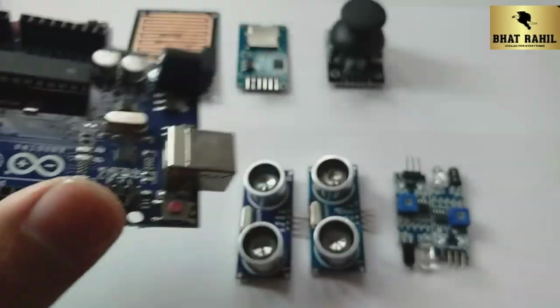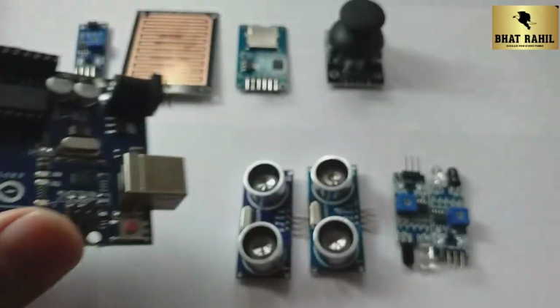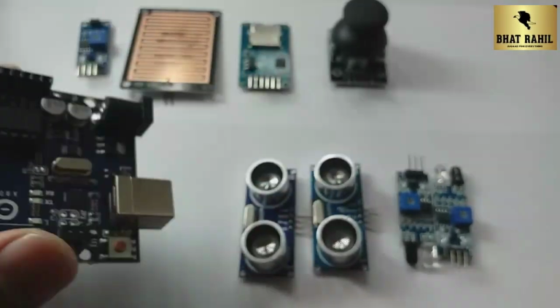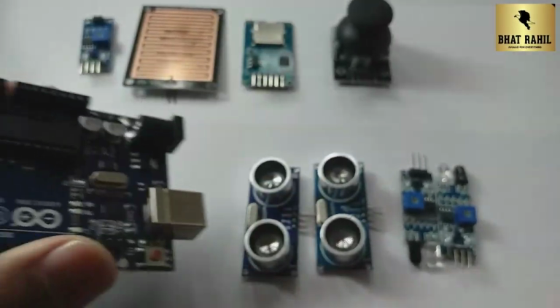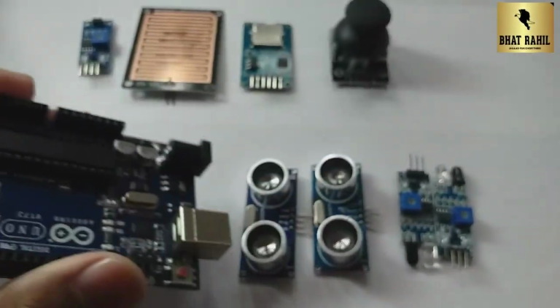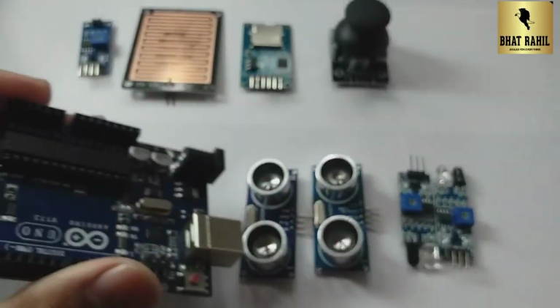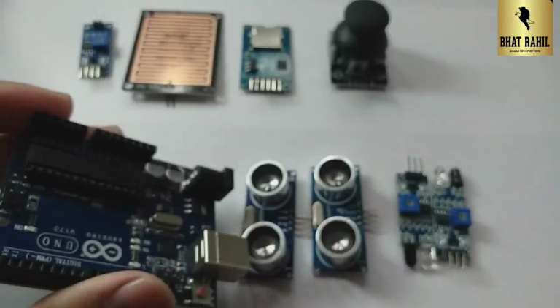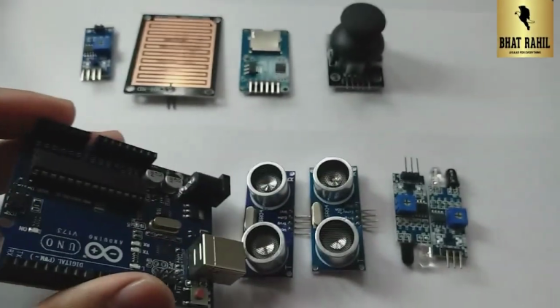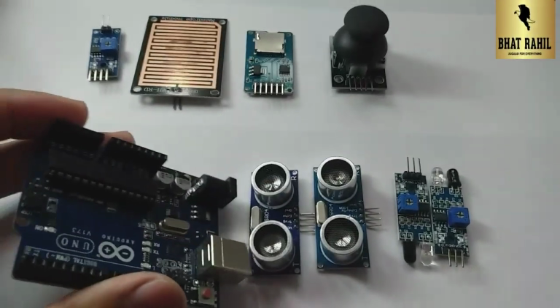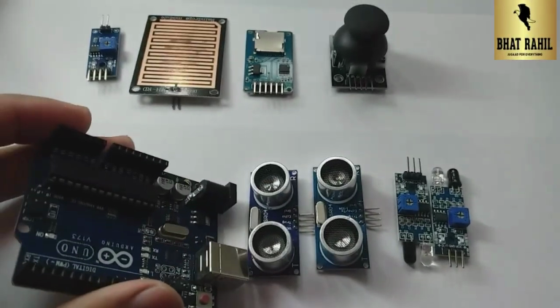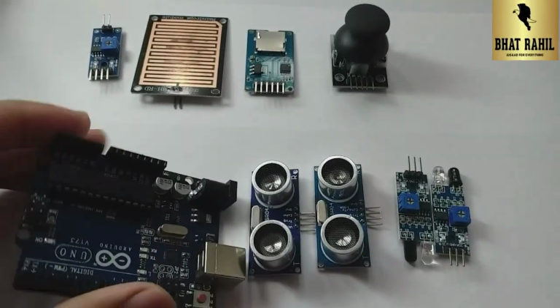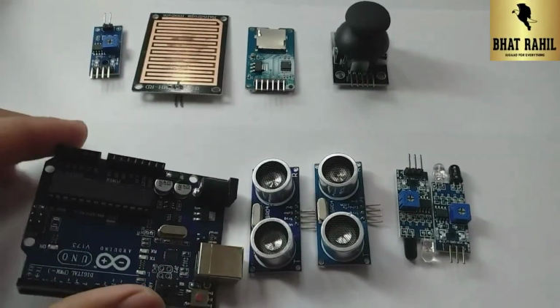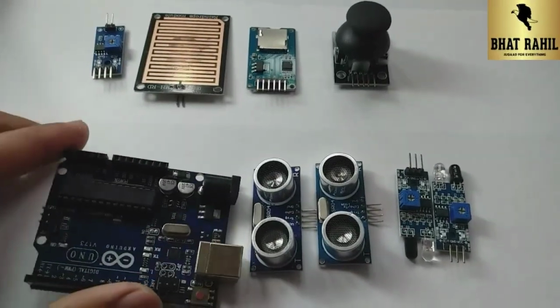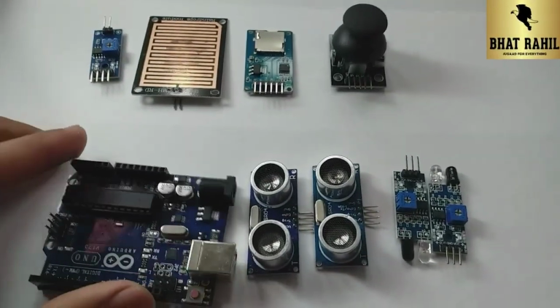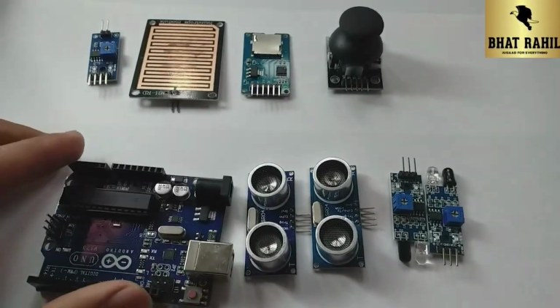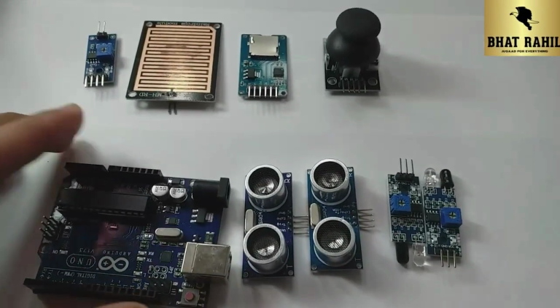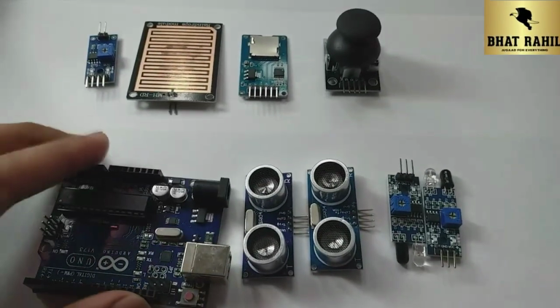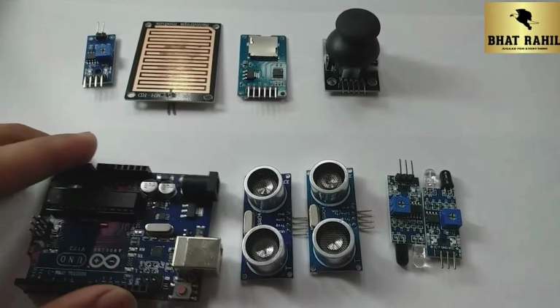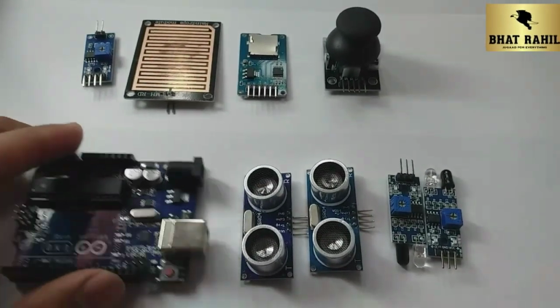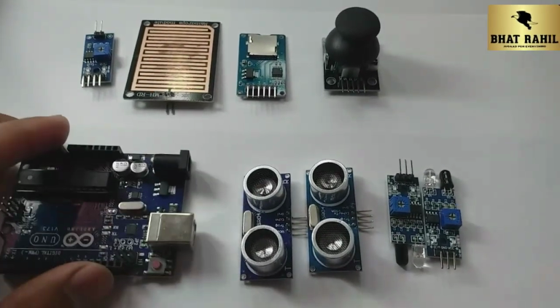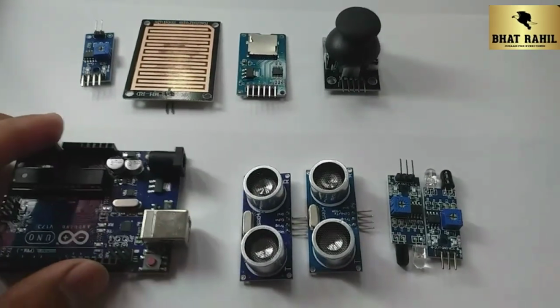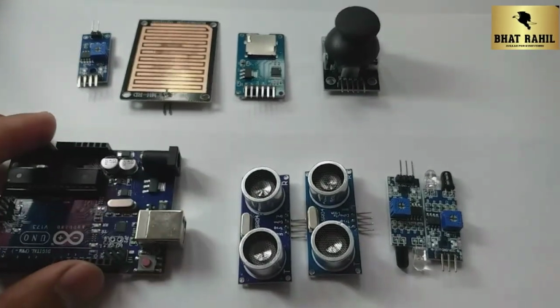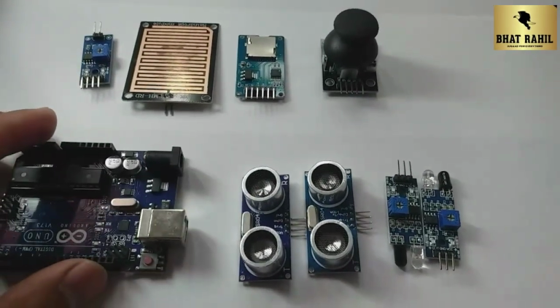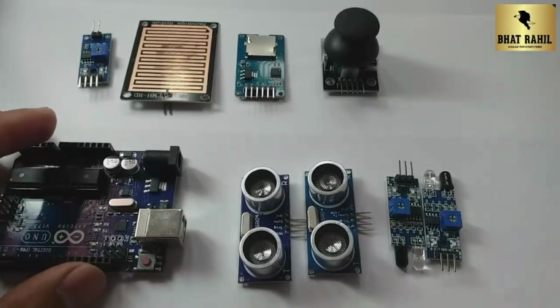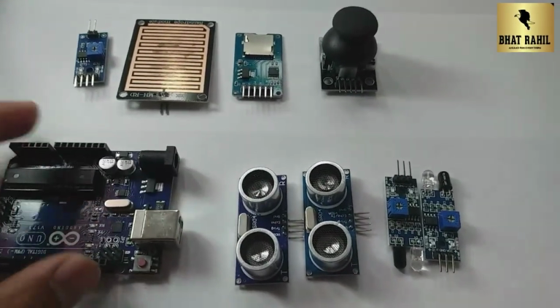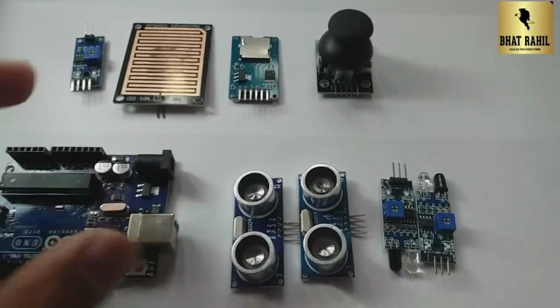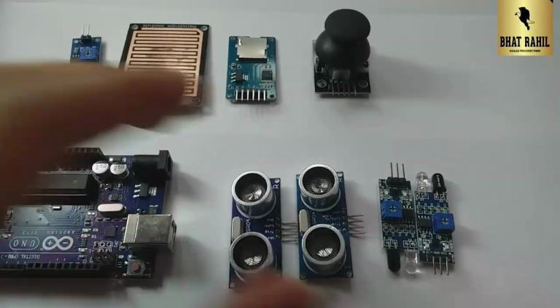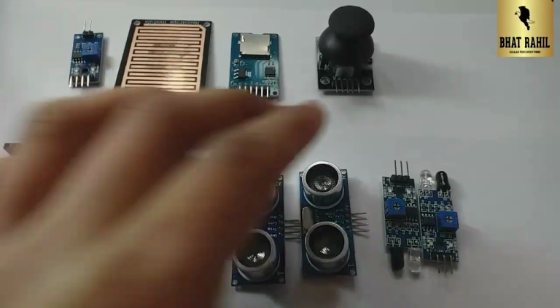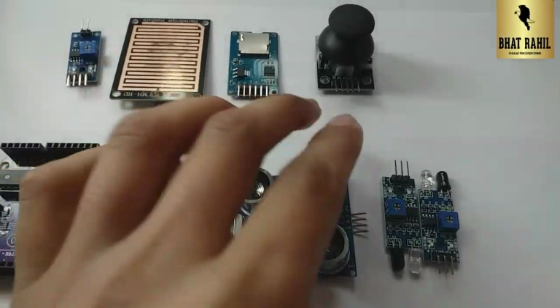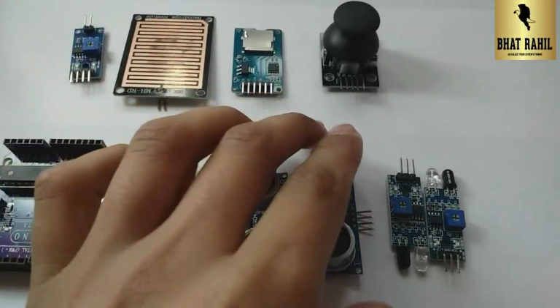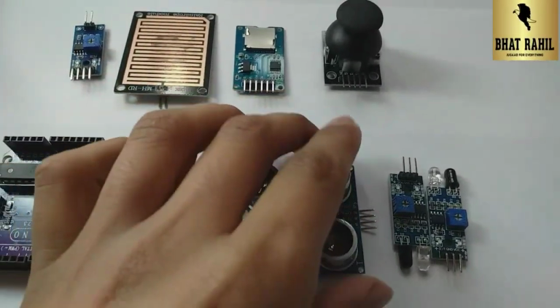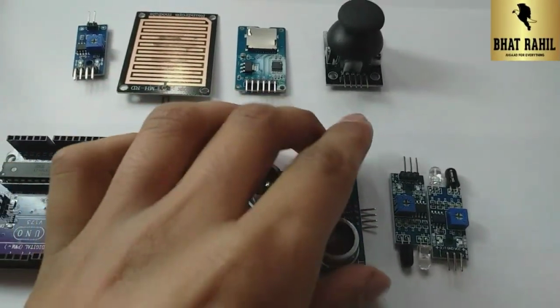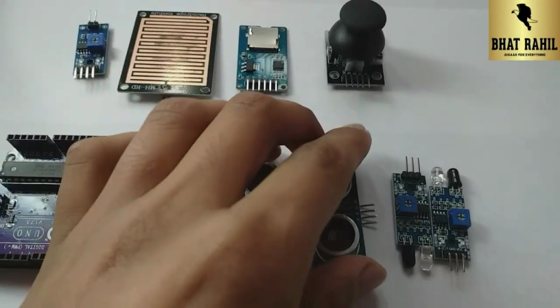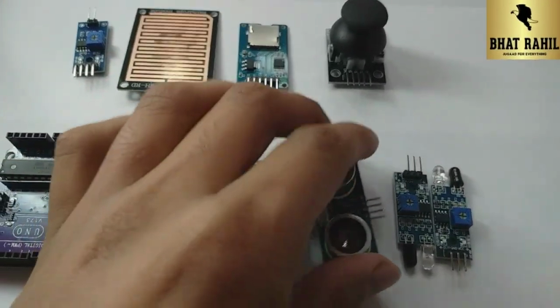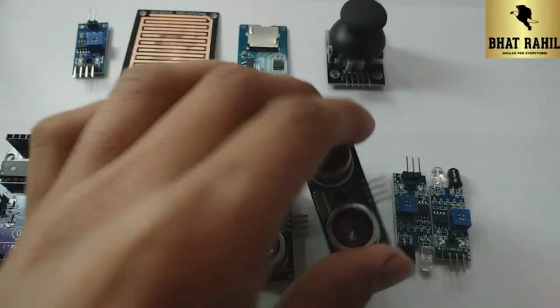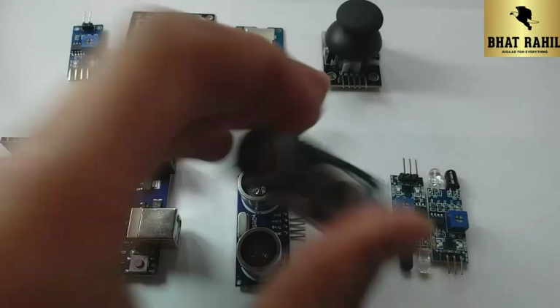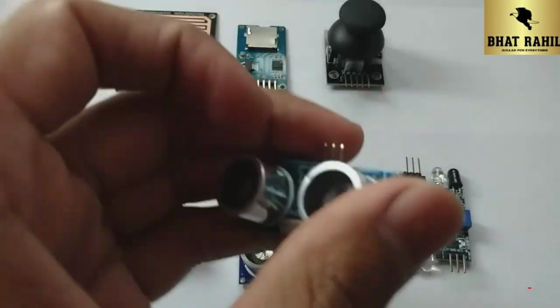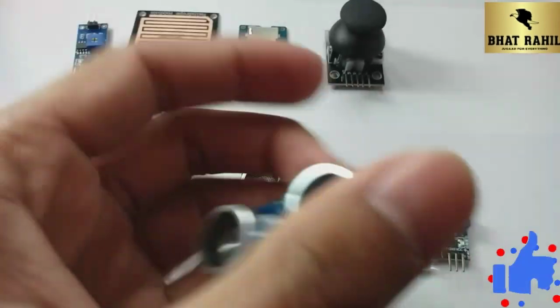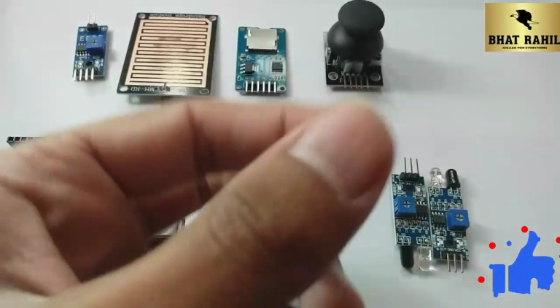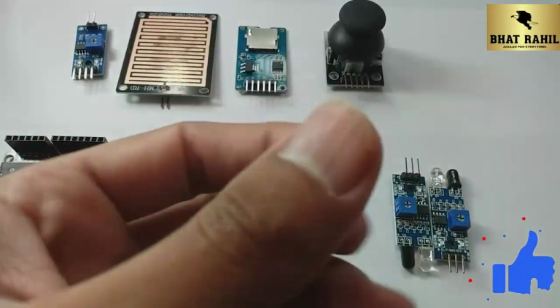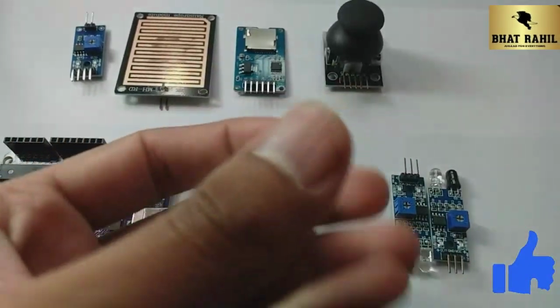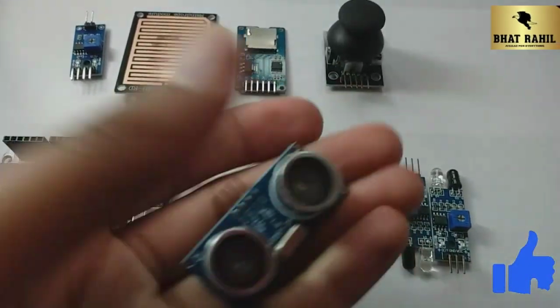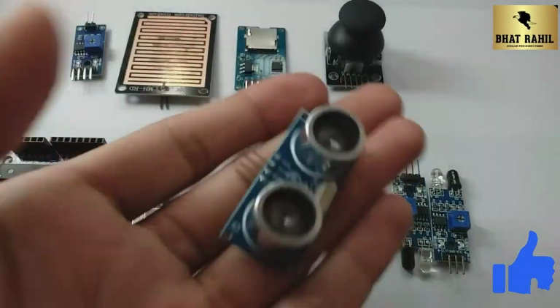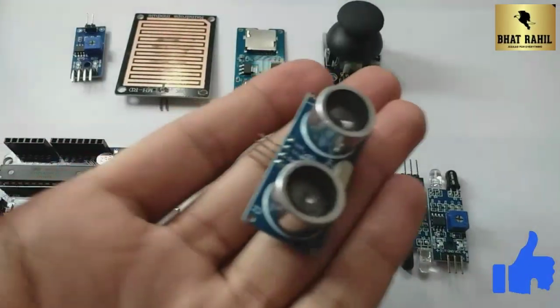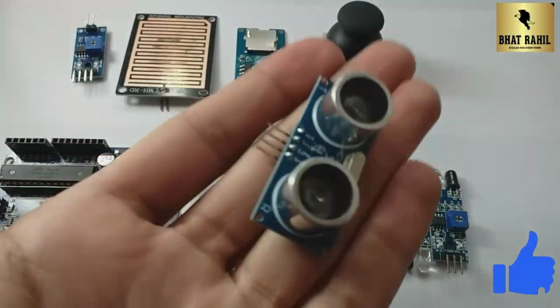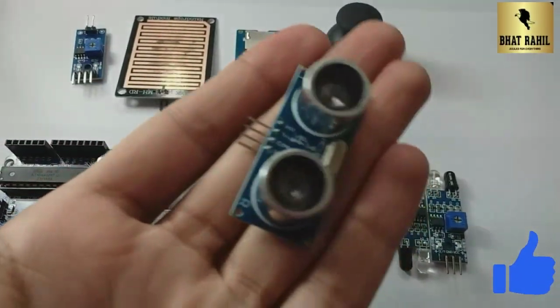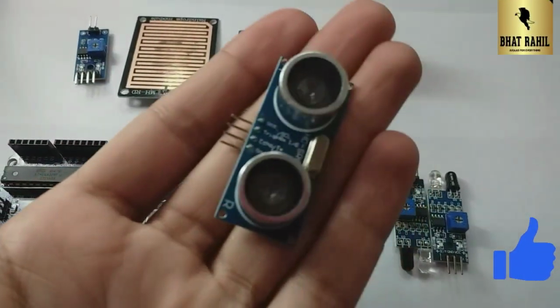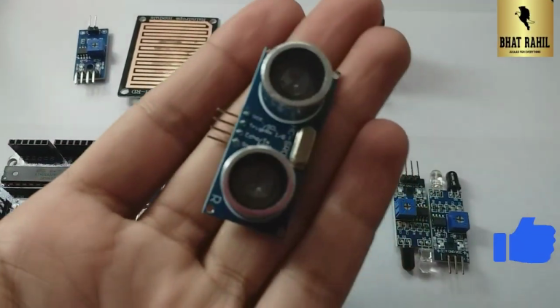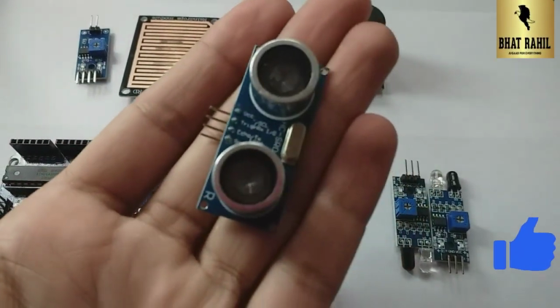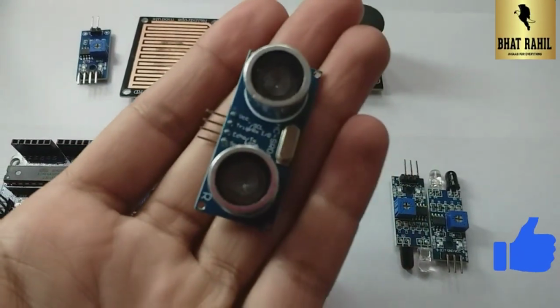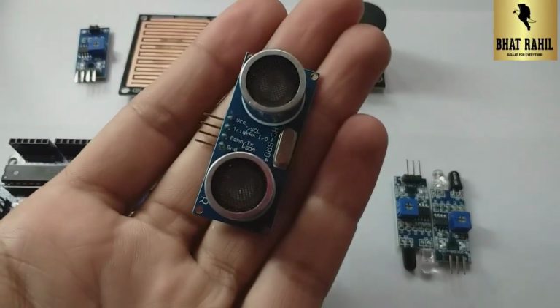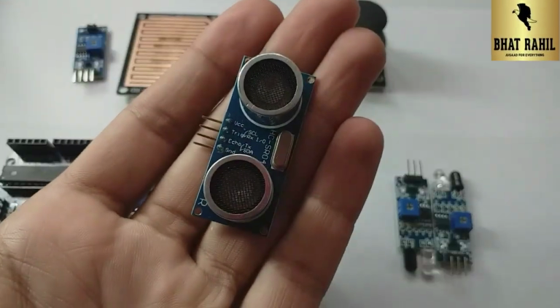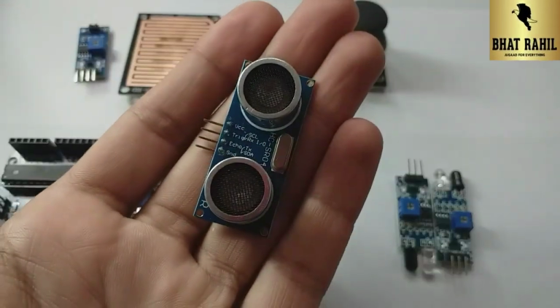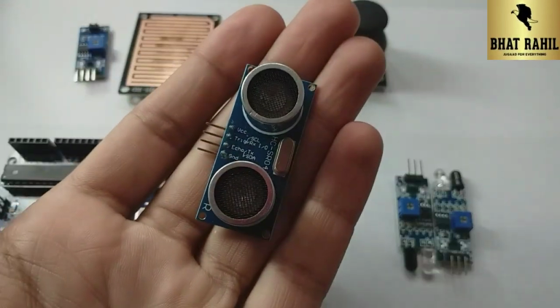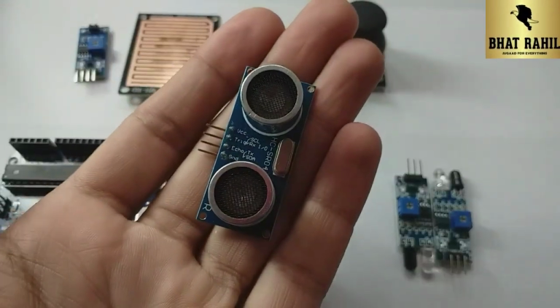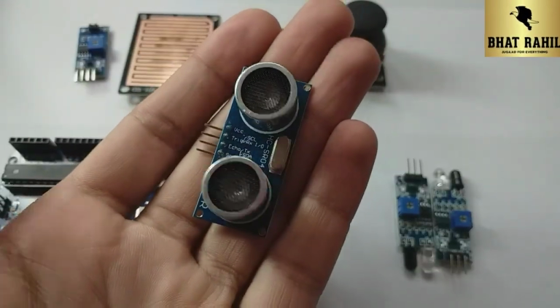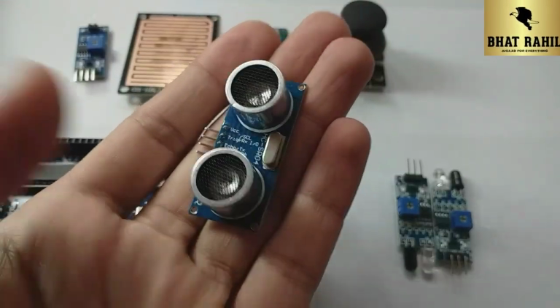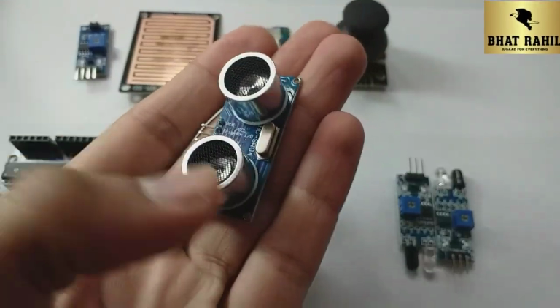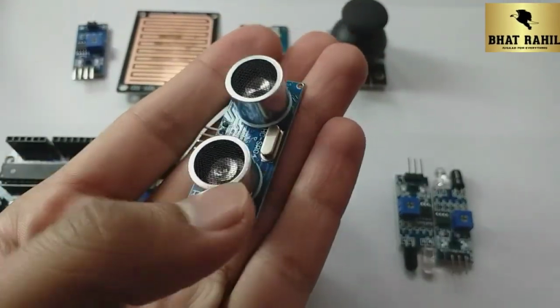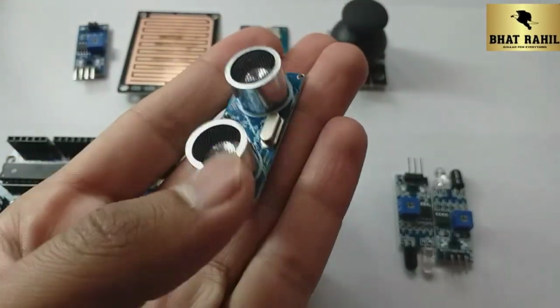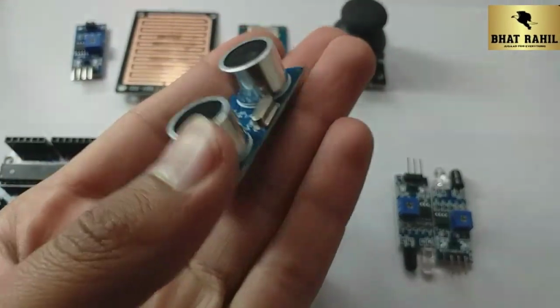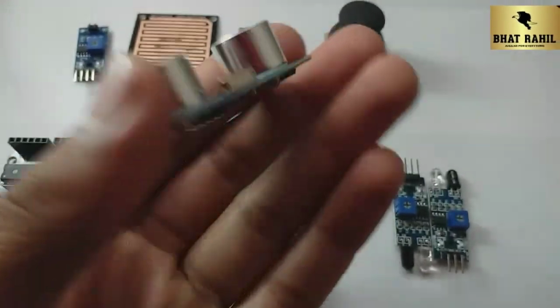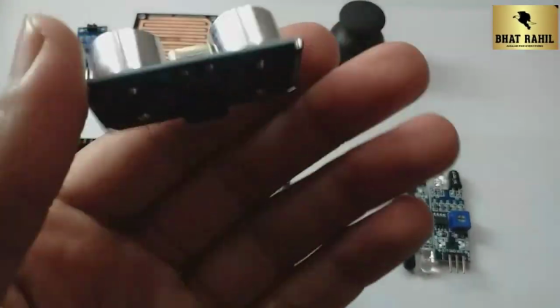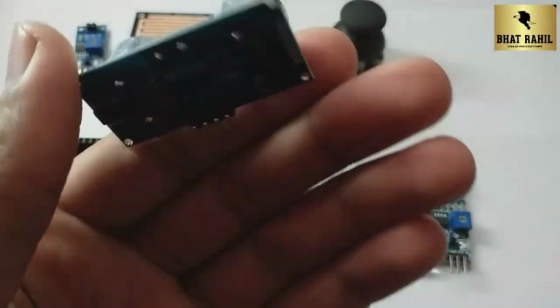Today we will learn about sensors — what are they and where are they used. I have some sensors here. I could show more sensors, but the video will be very long.